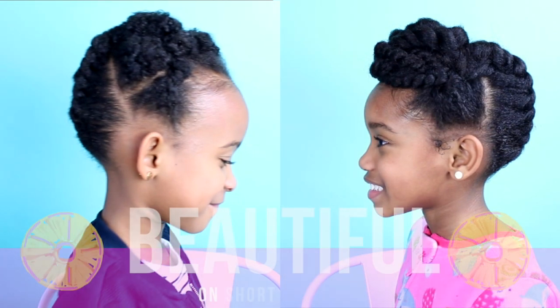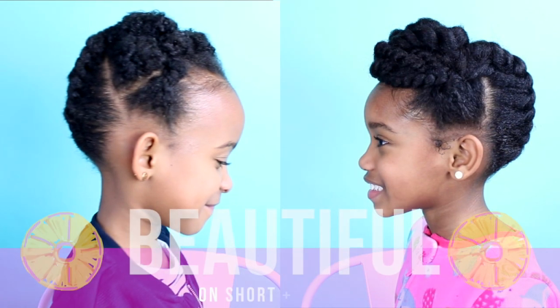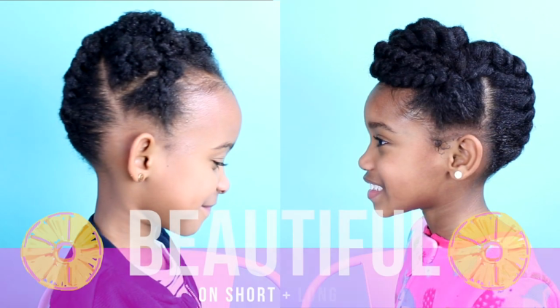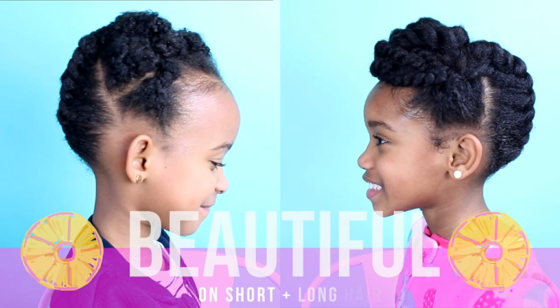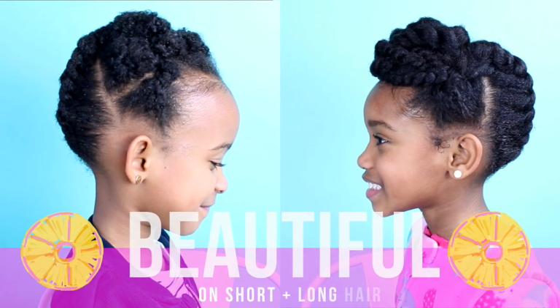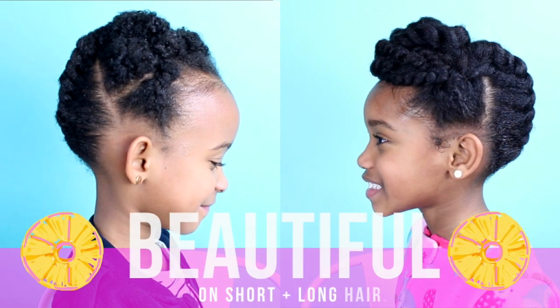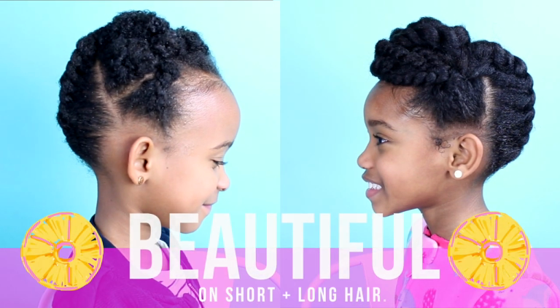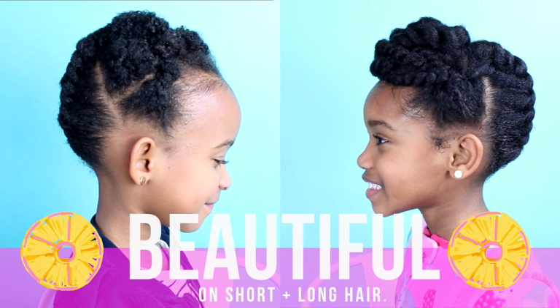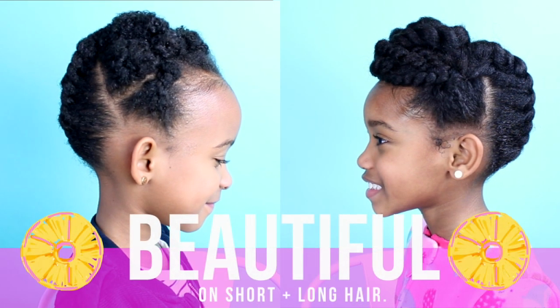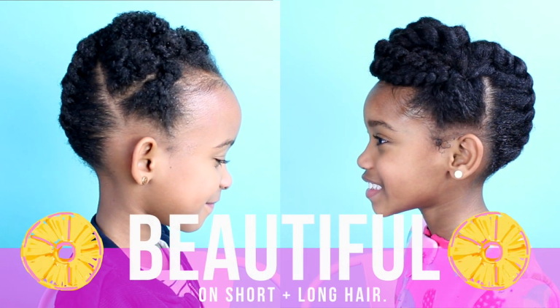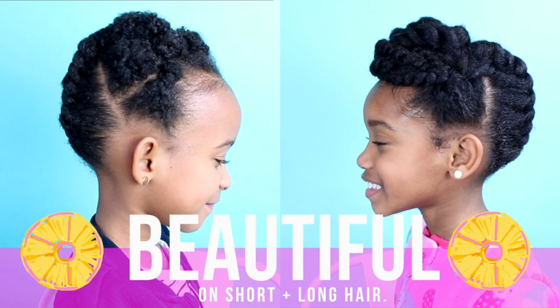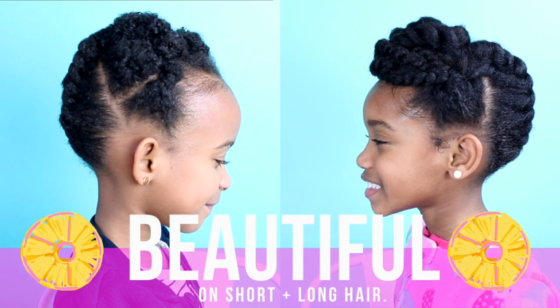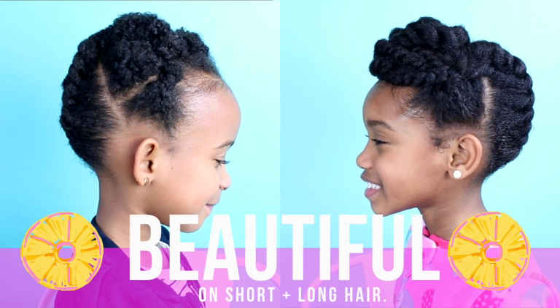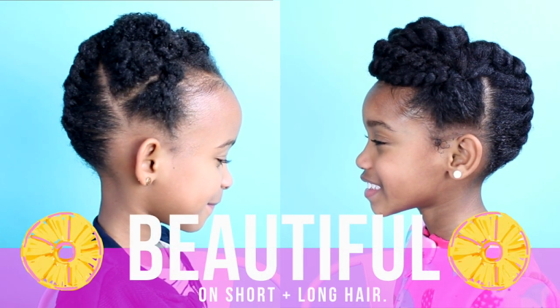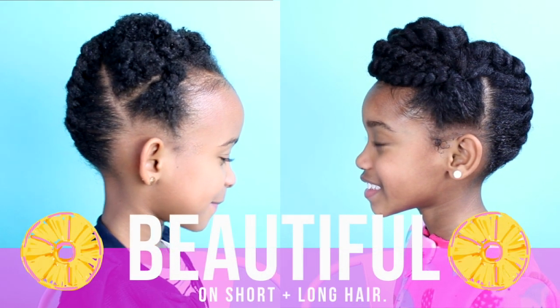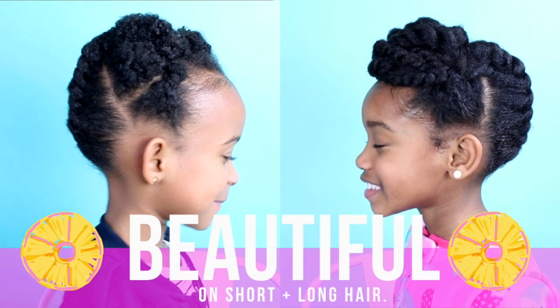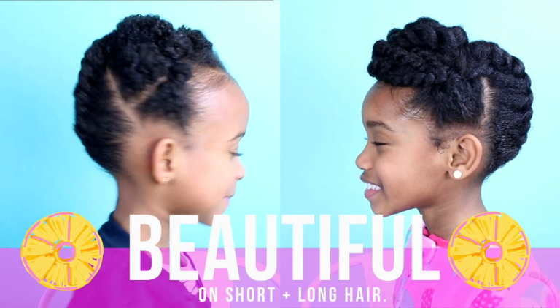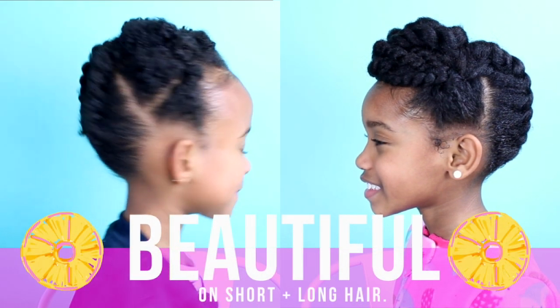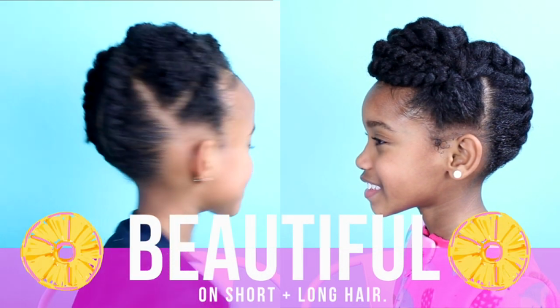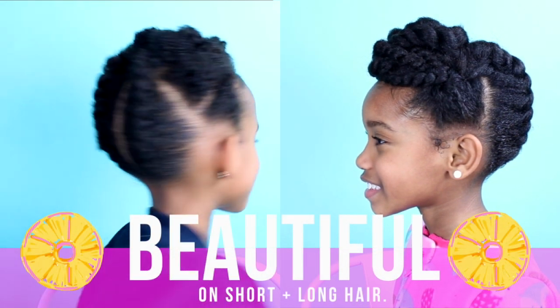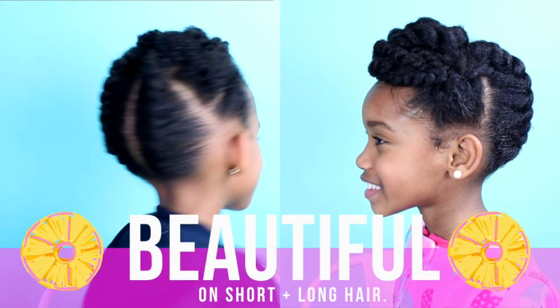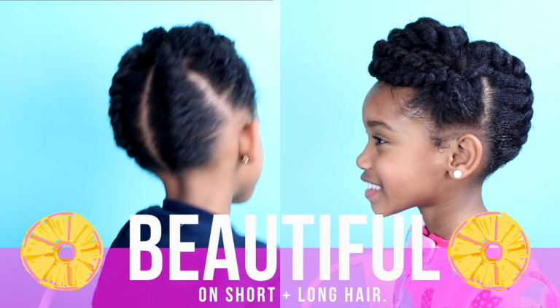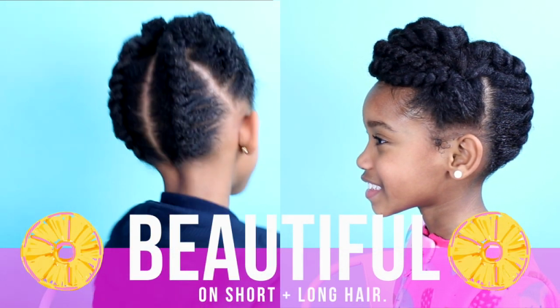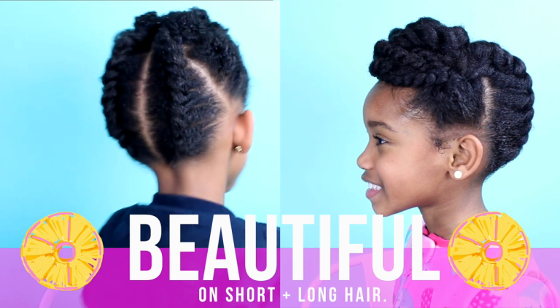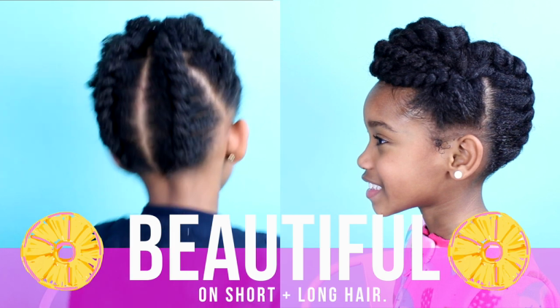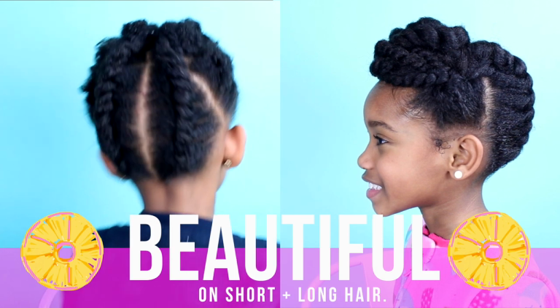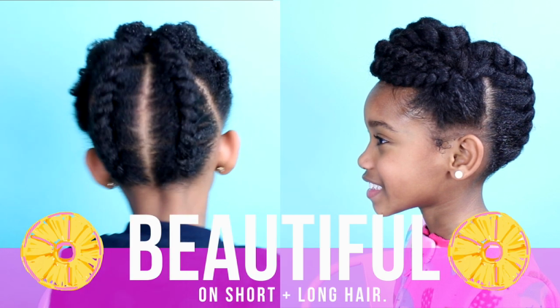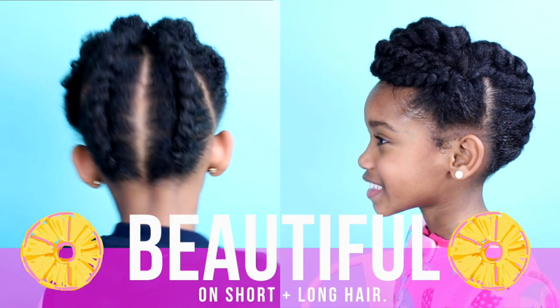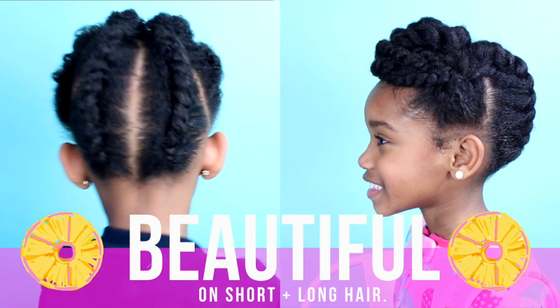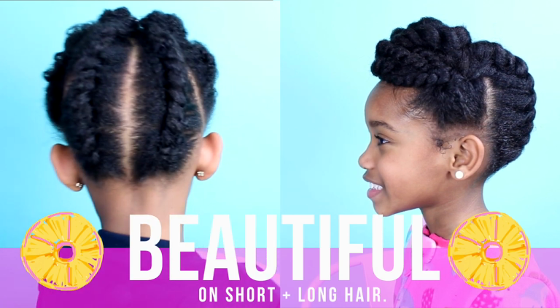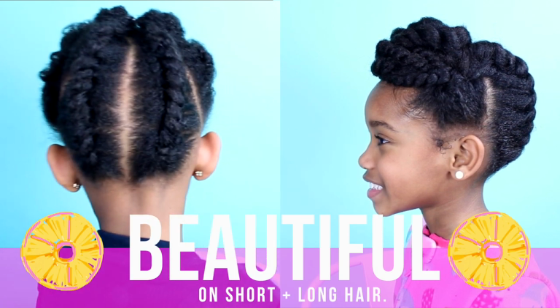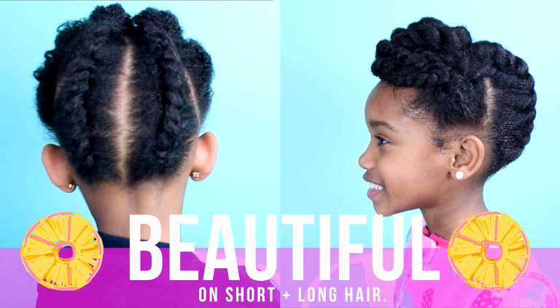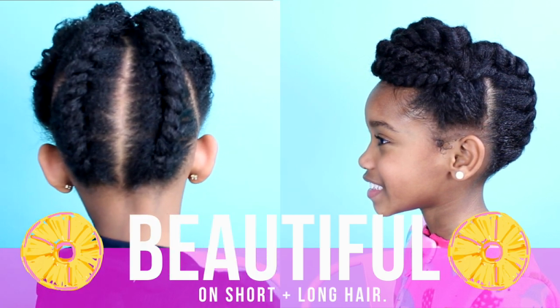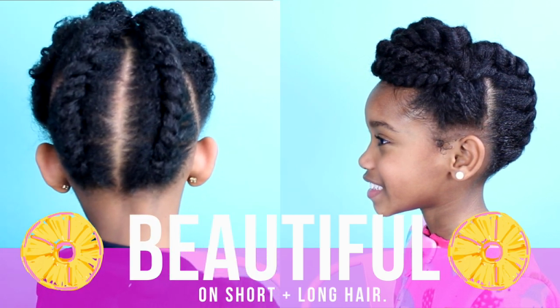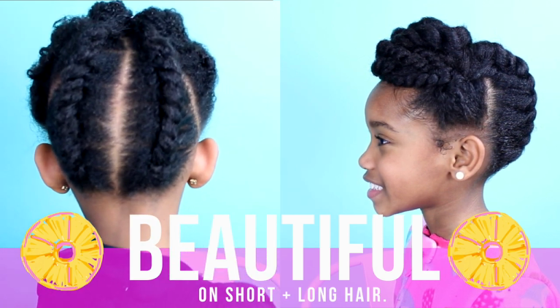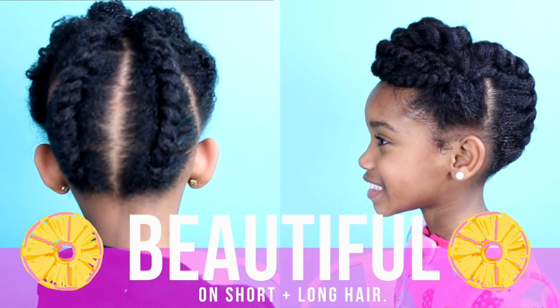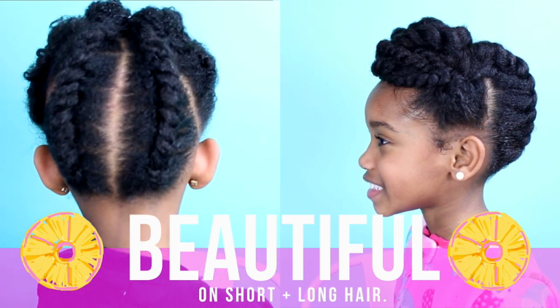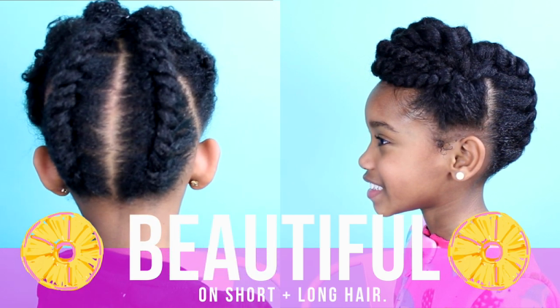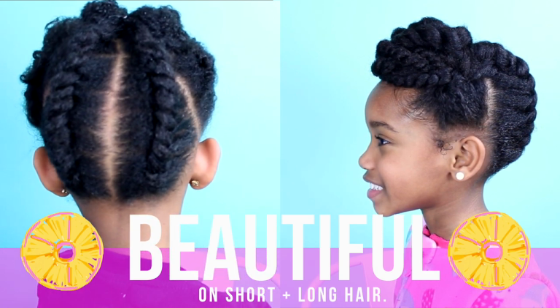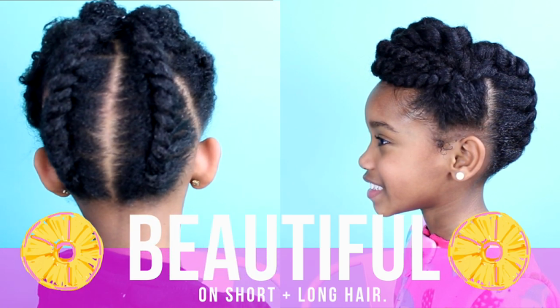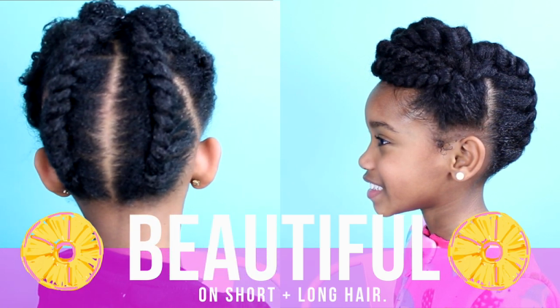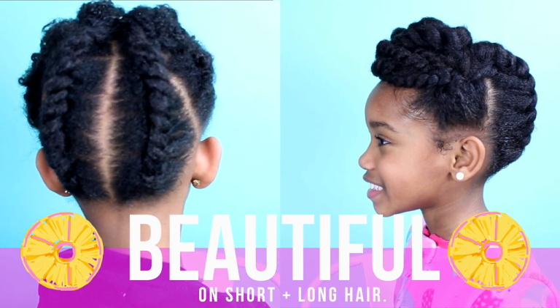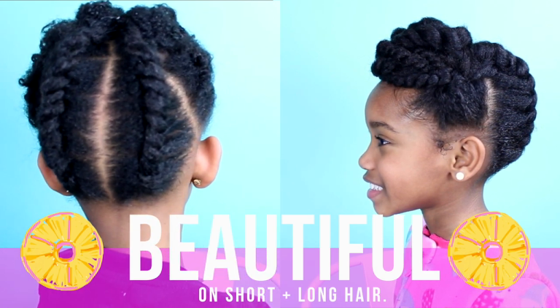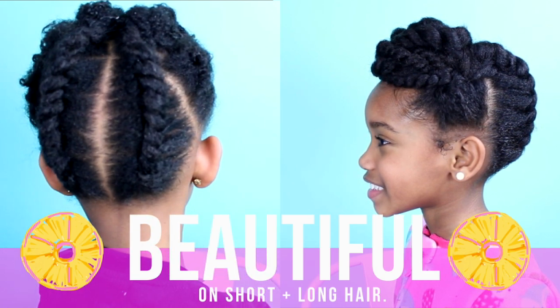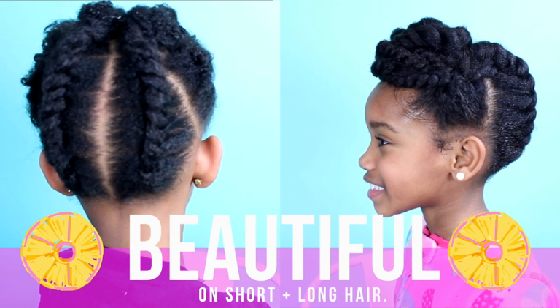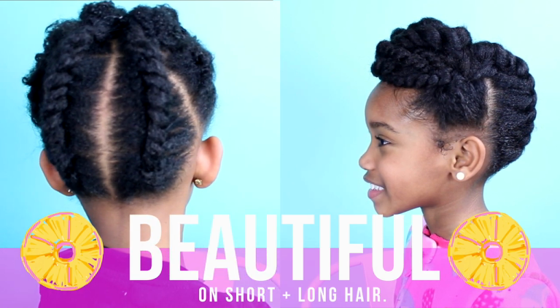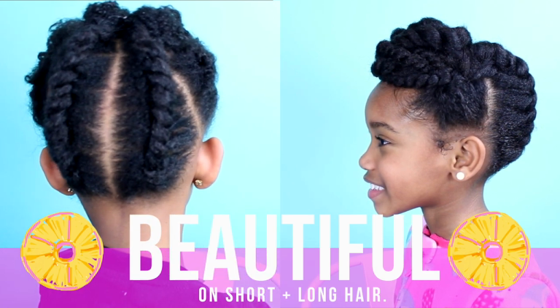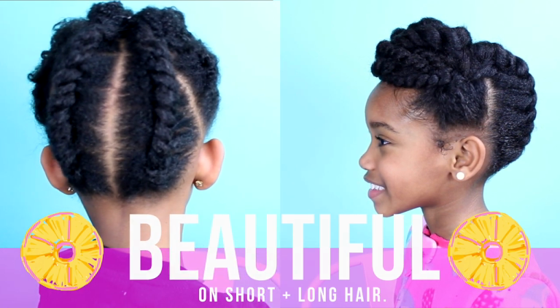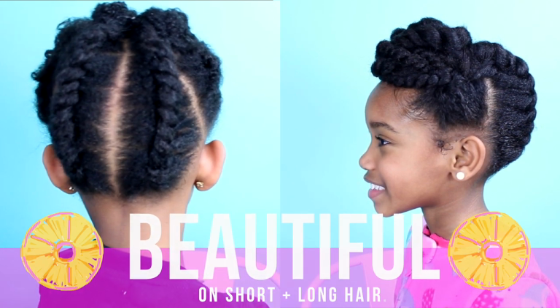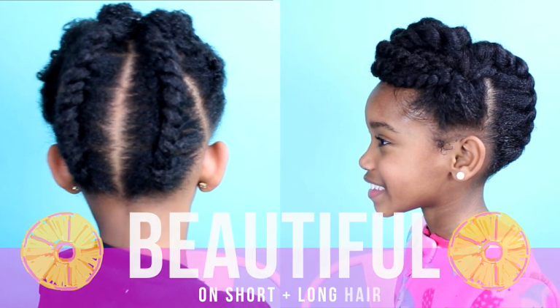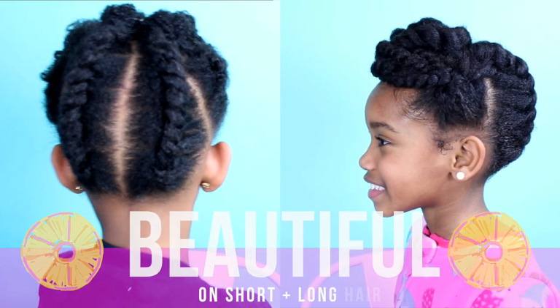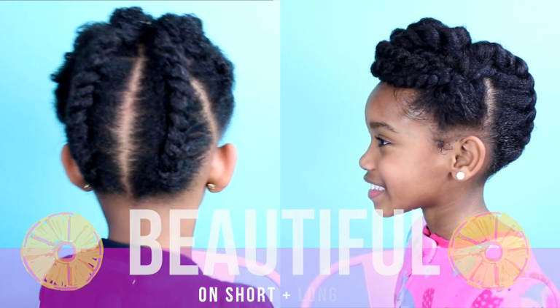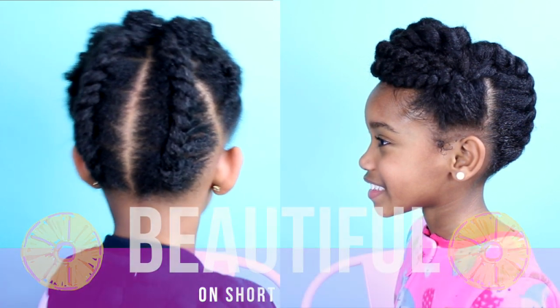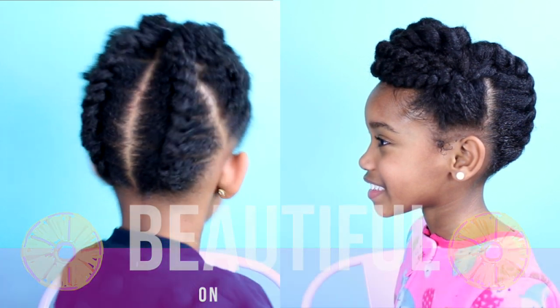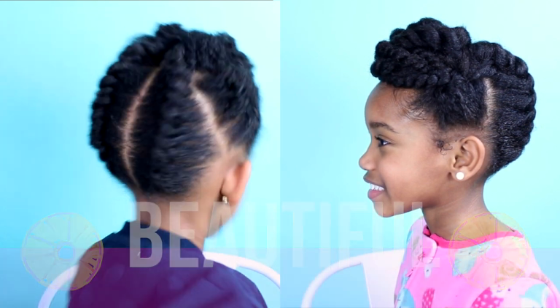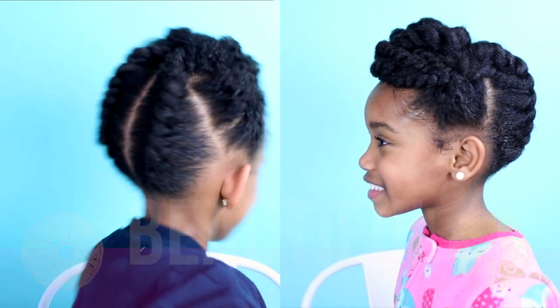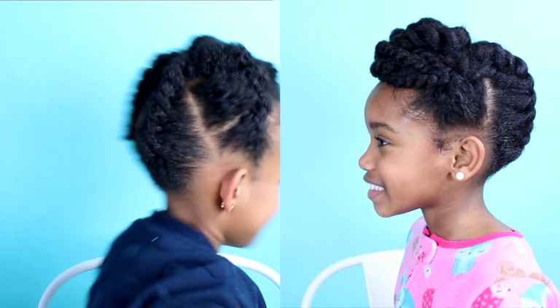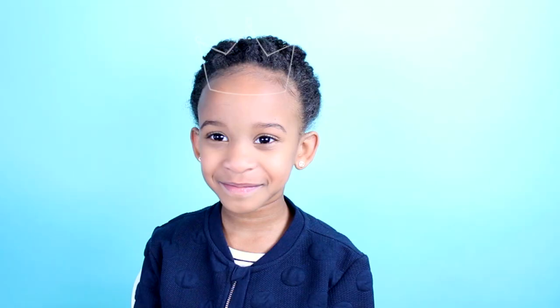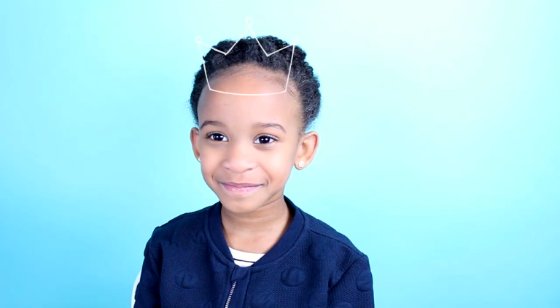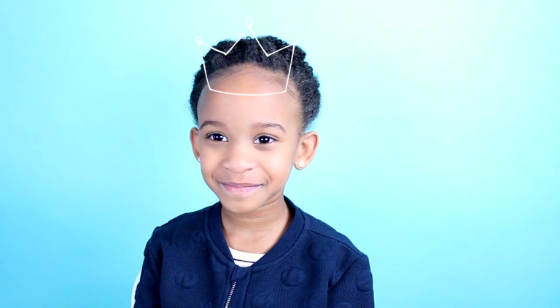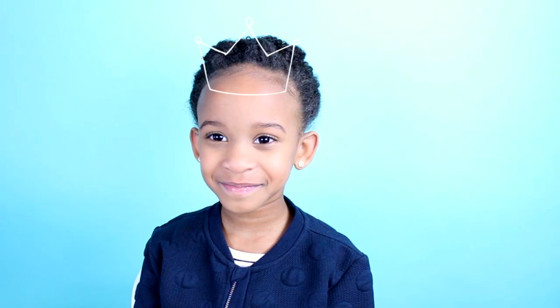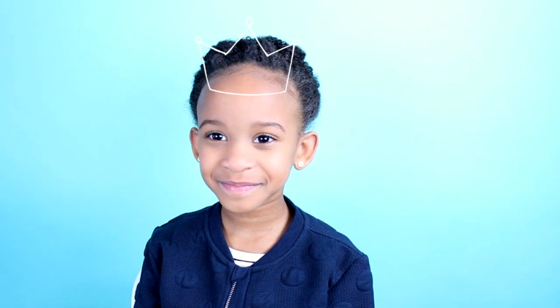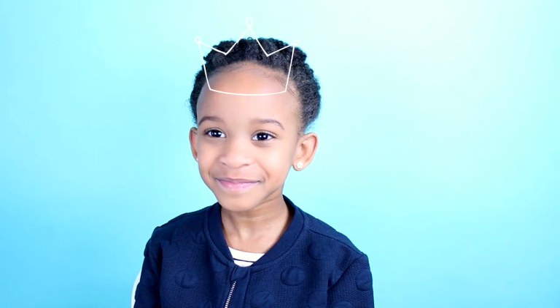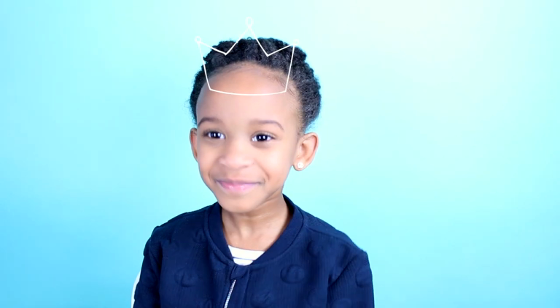Hopefully you guys love this look, and make sure to like, comment, and subscribe. See you in the next video, you guys.